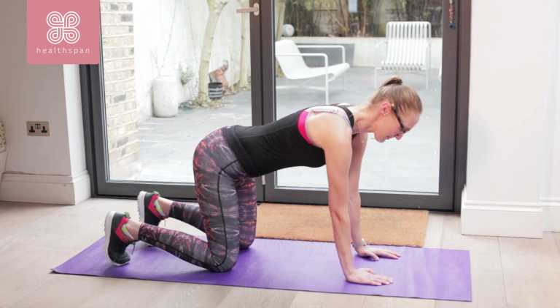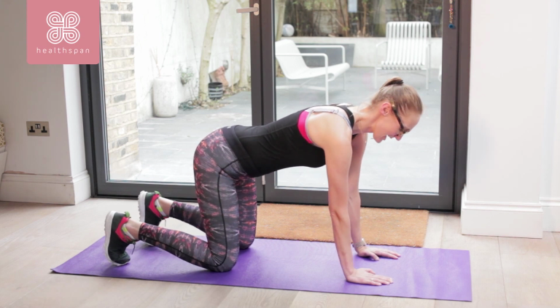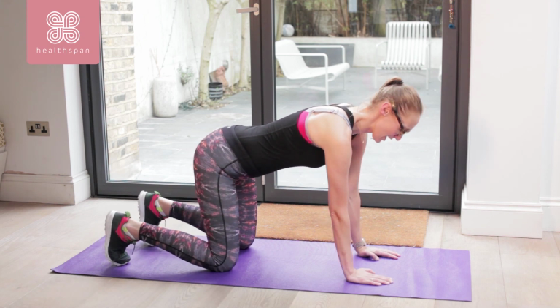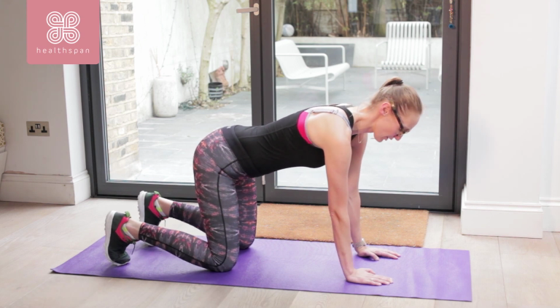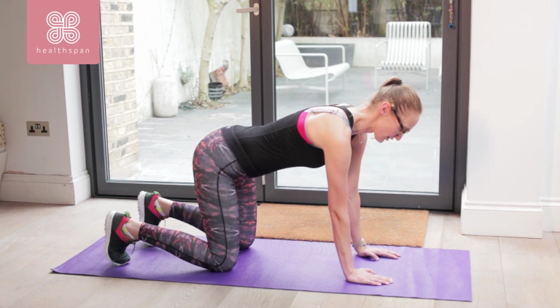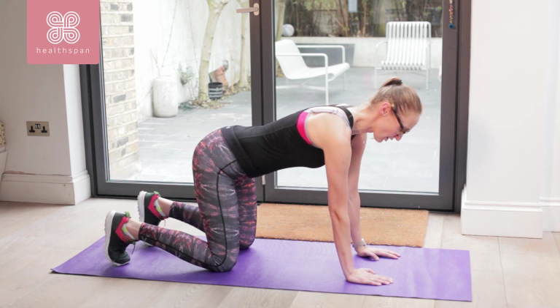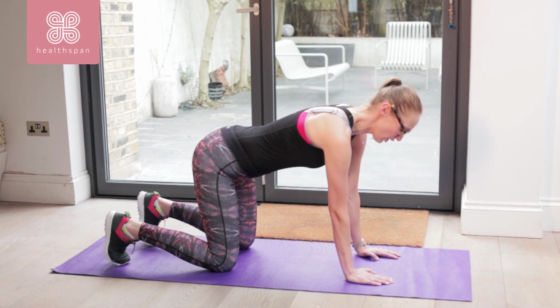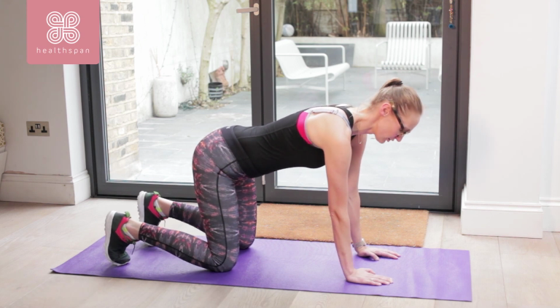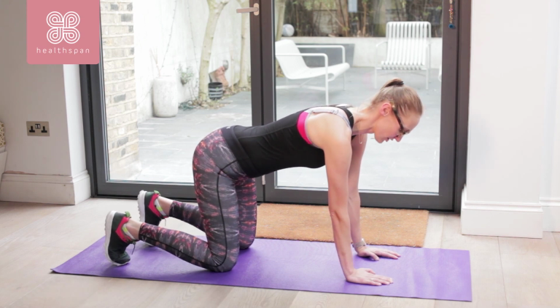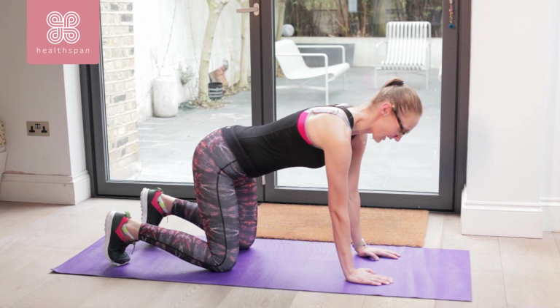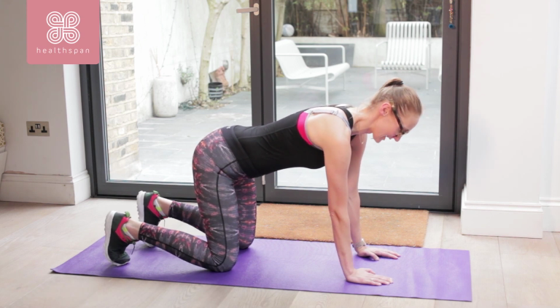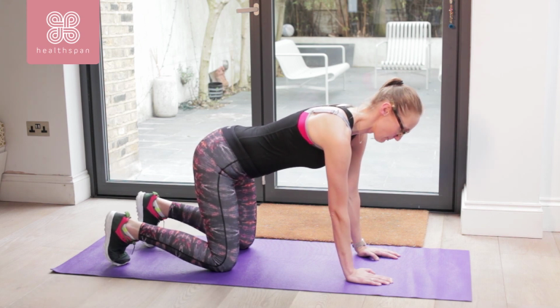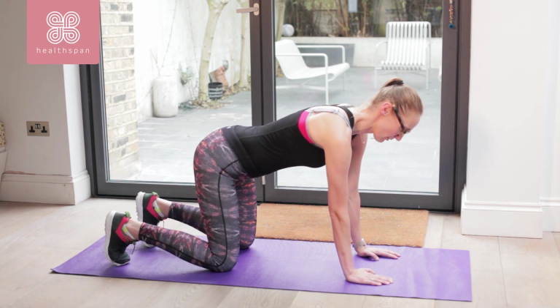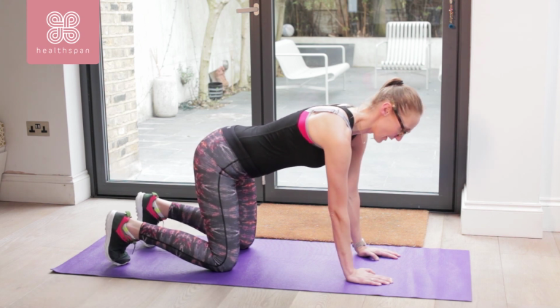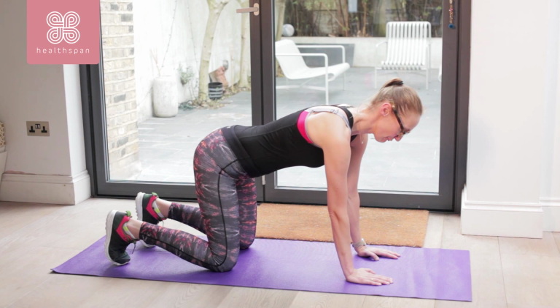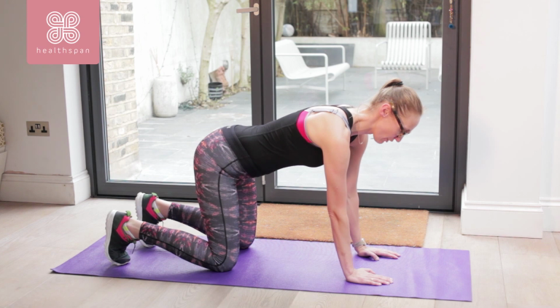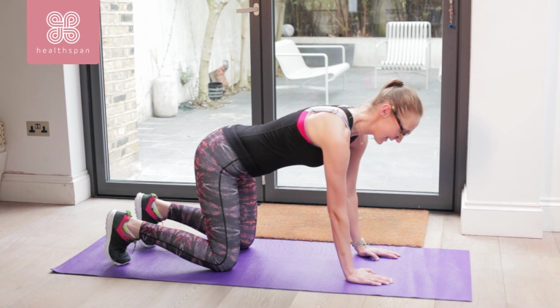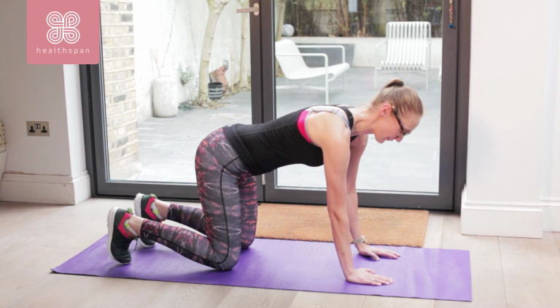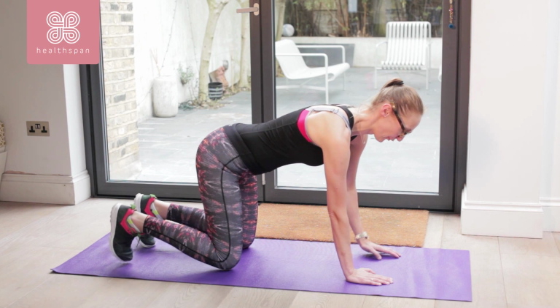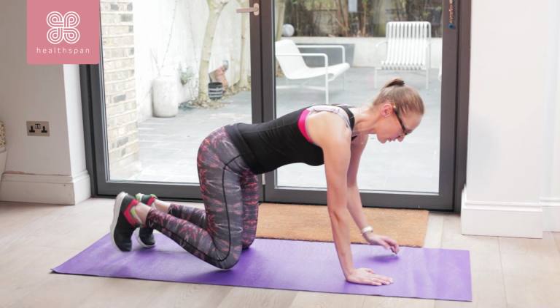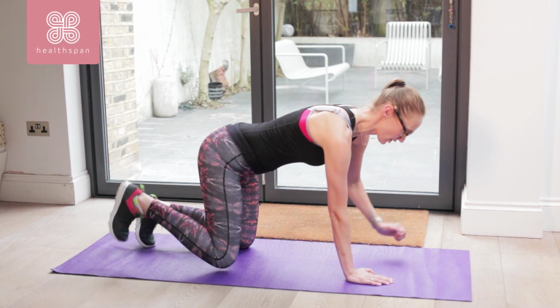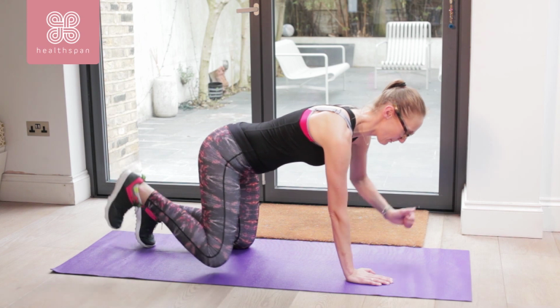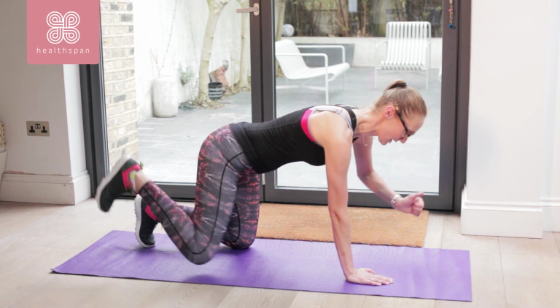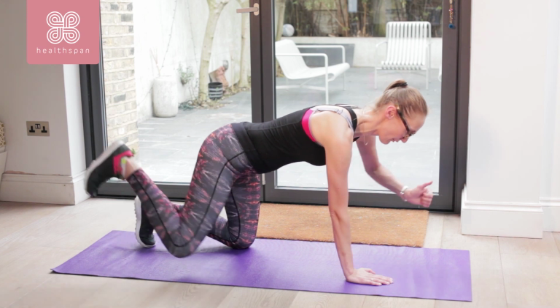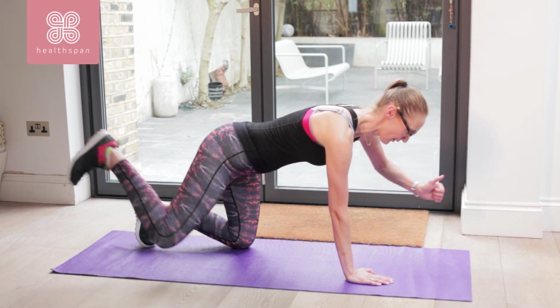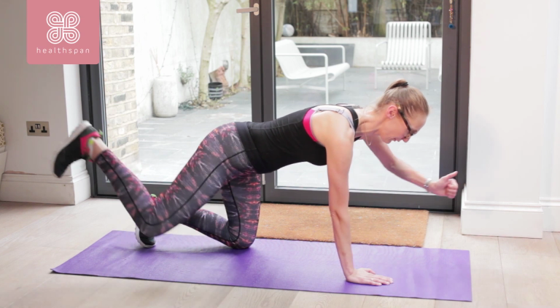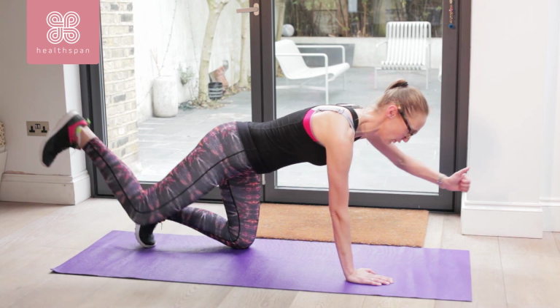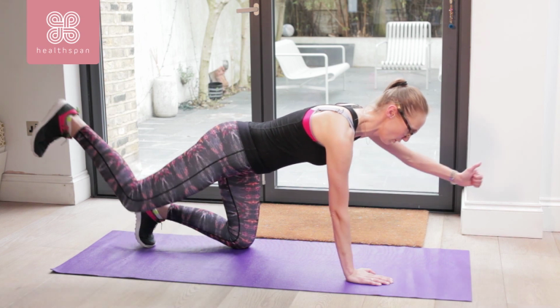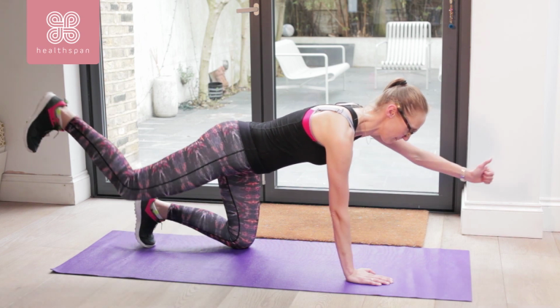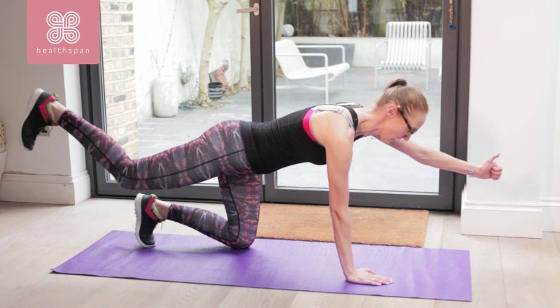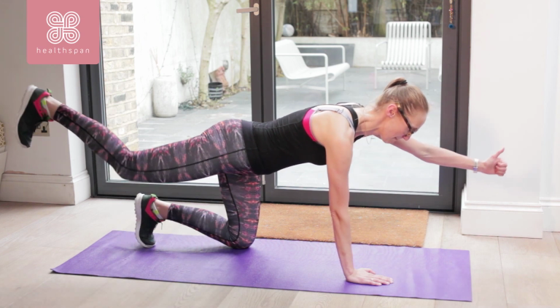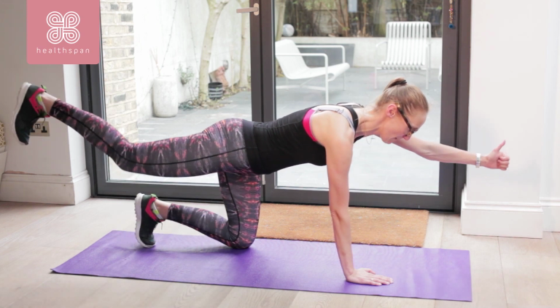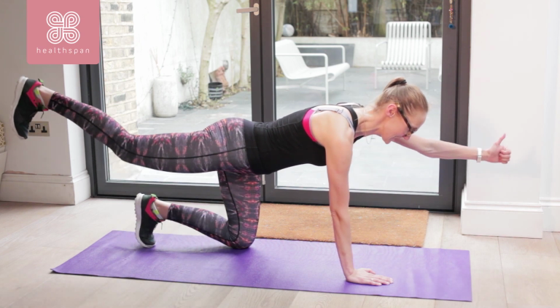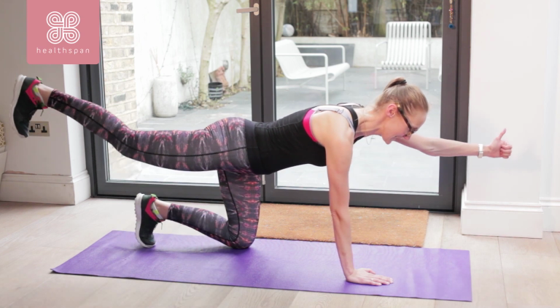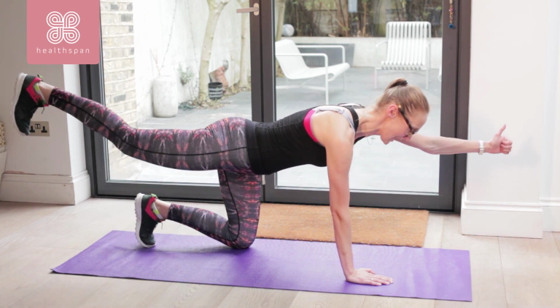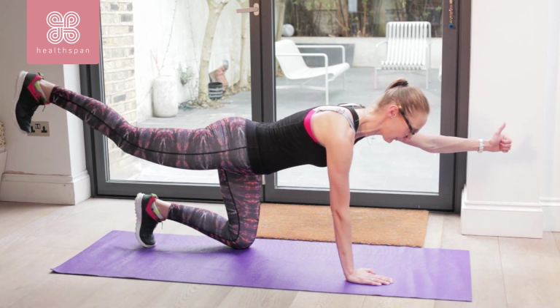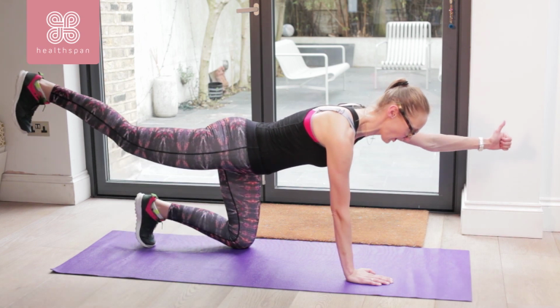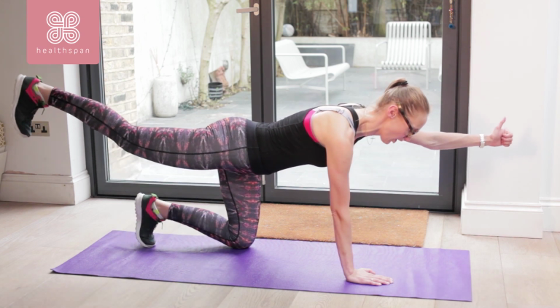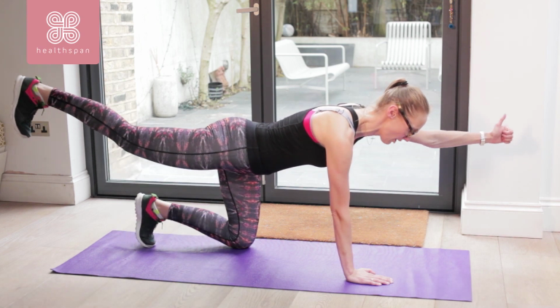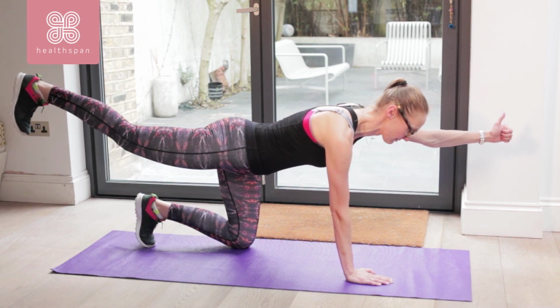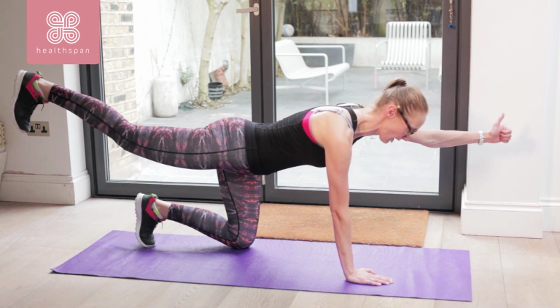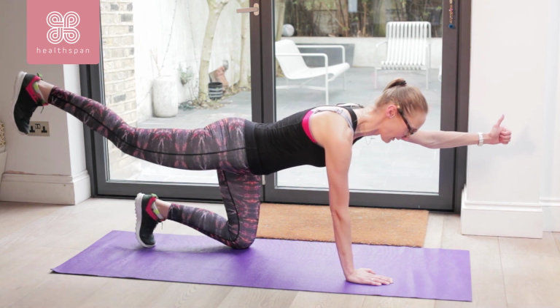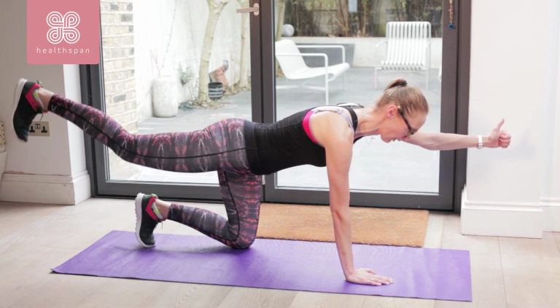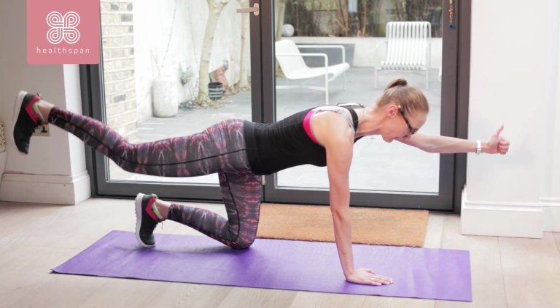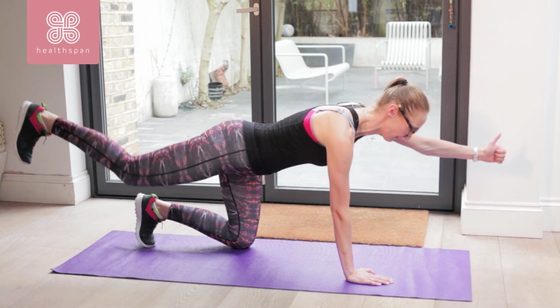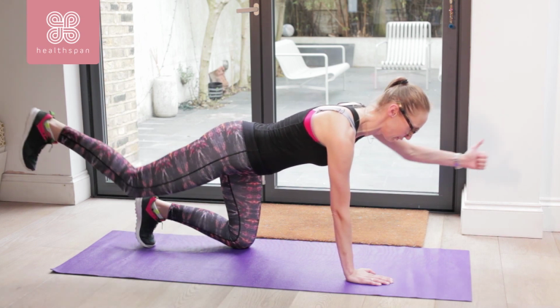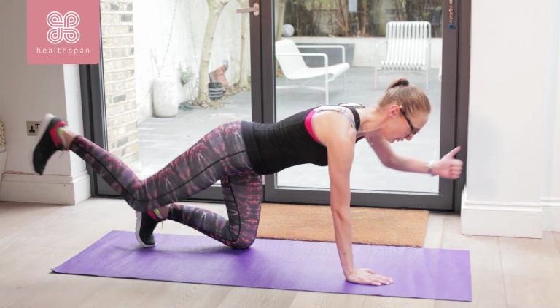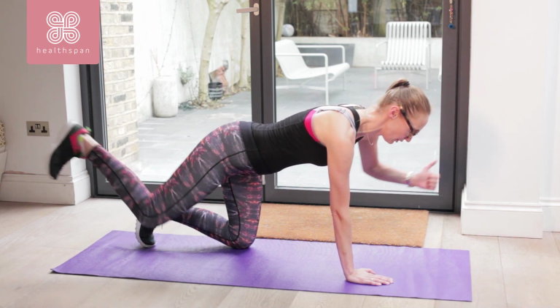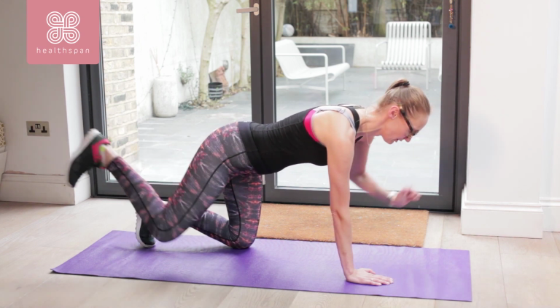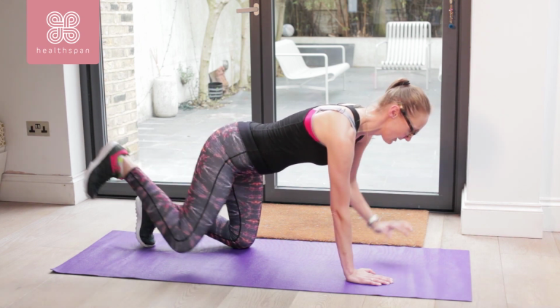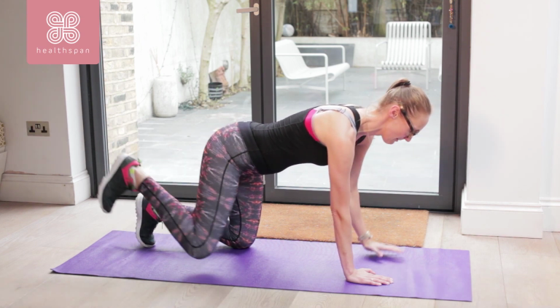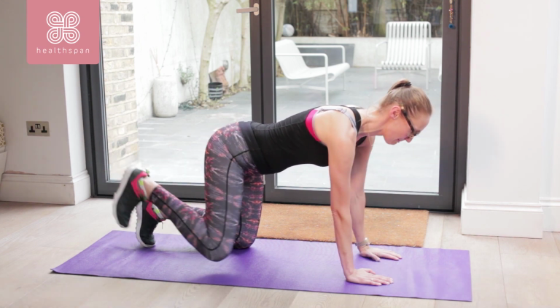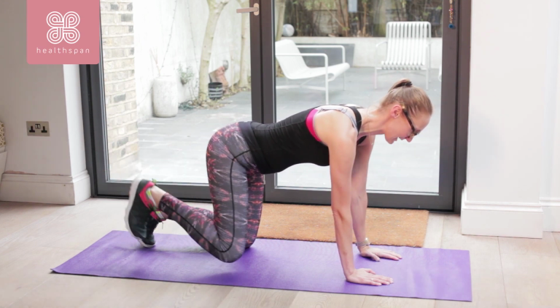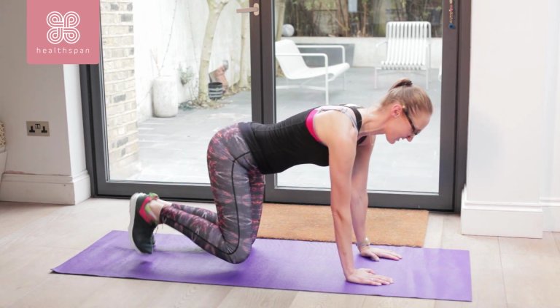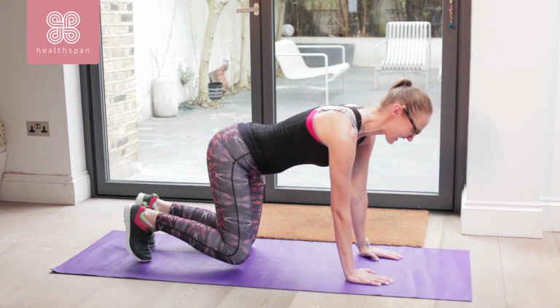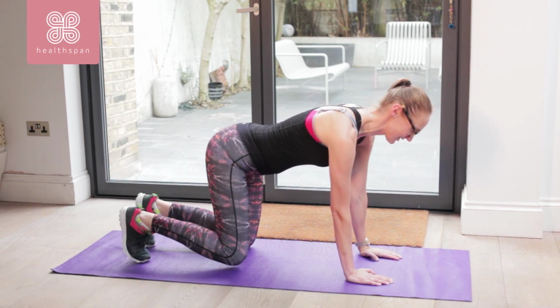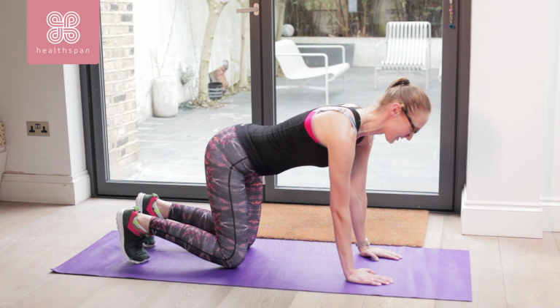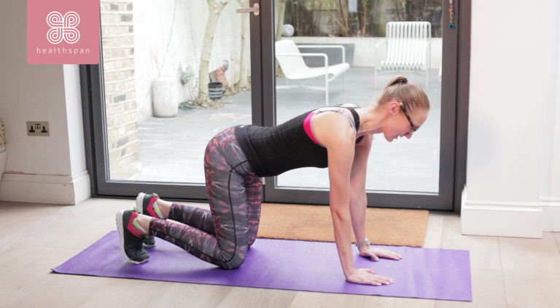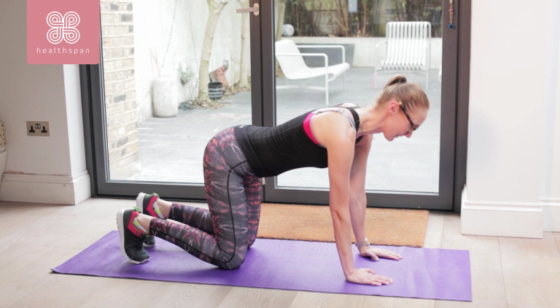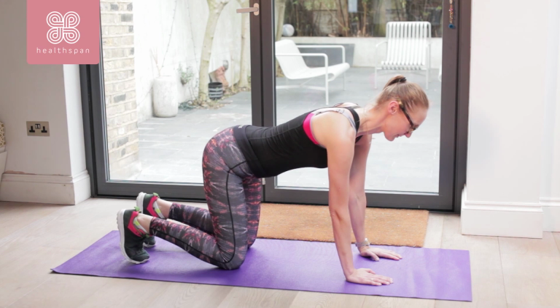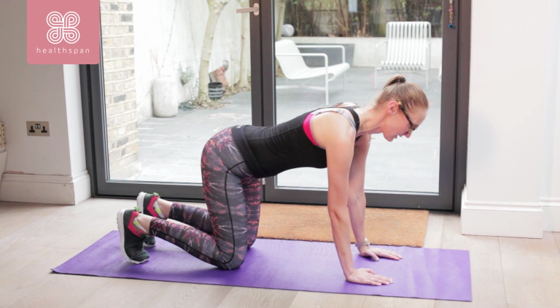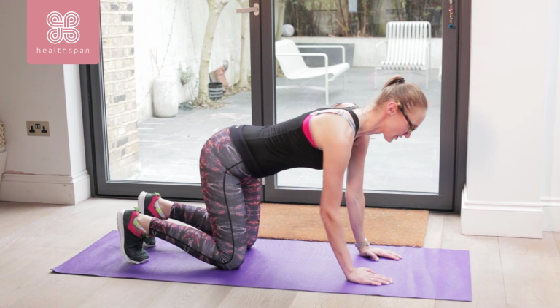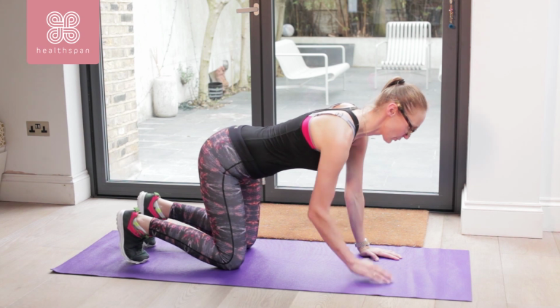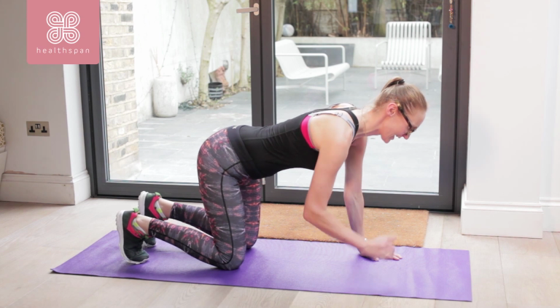I'm now going to alternate my right foot coming off the floor, my left arm coming off the floor. Back to centre. Switch.